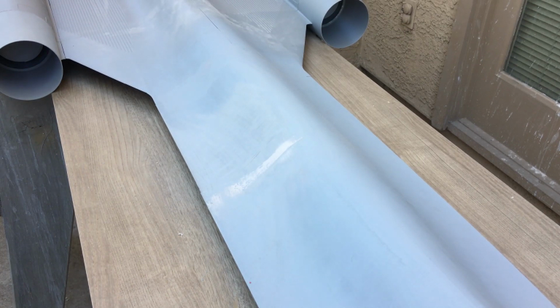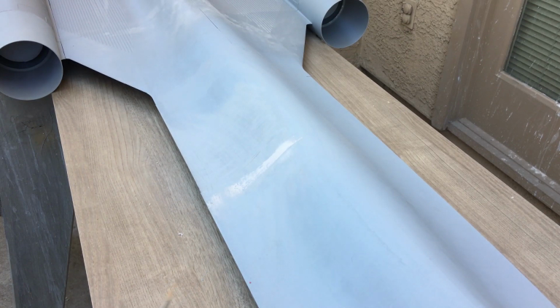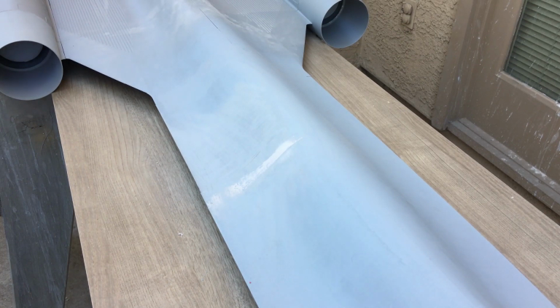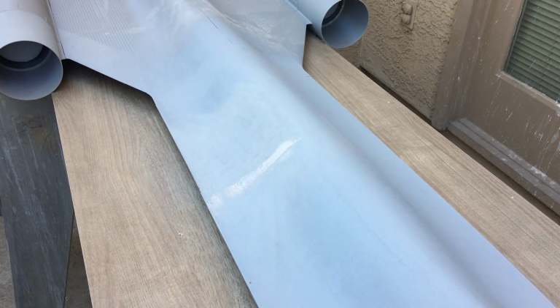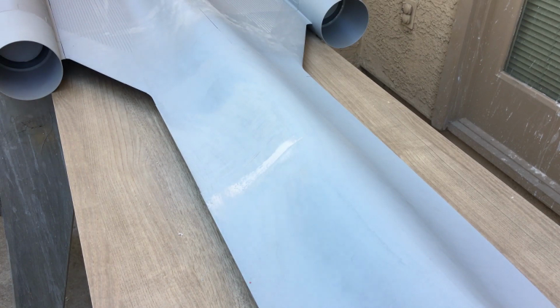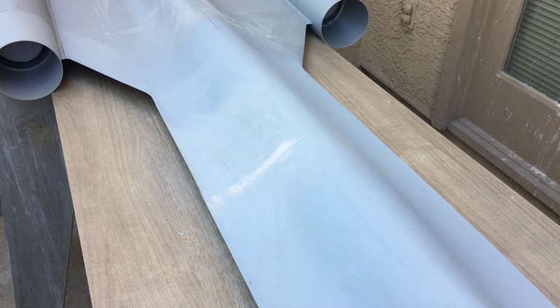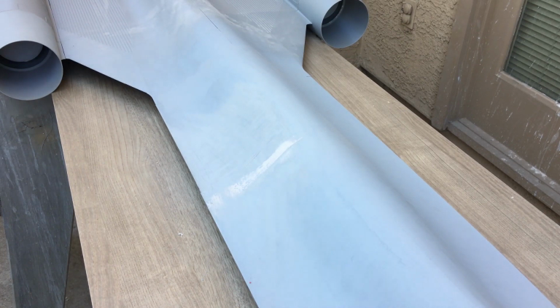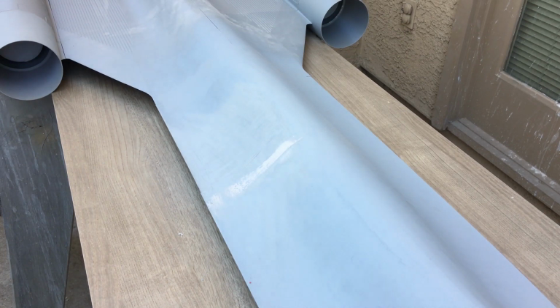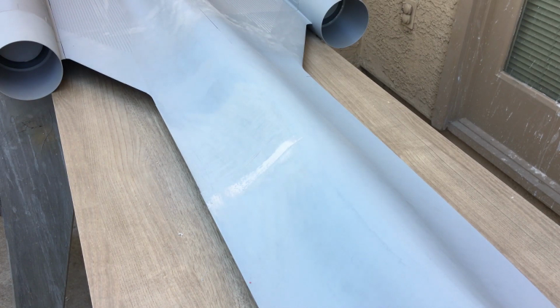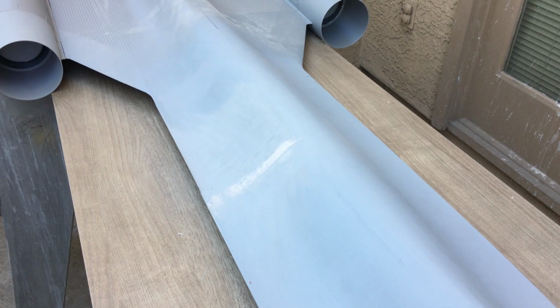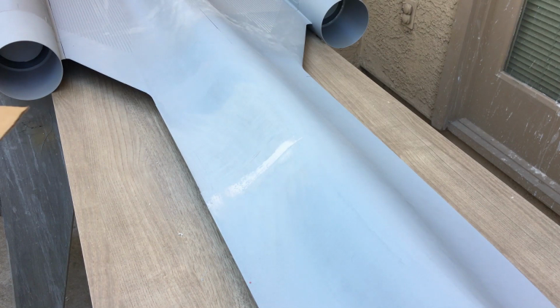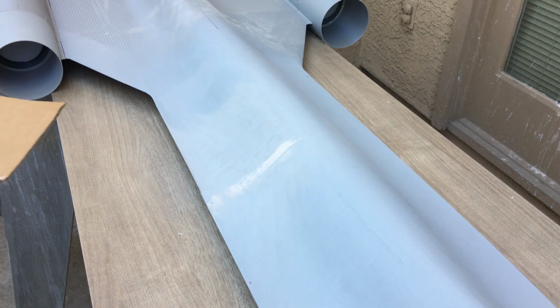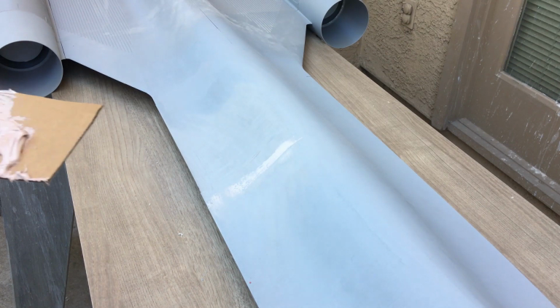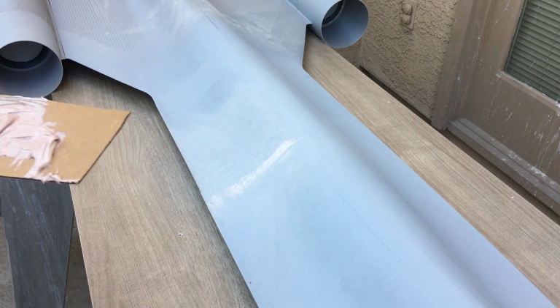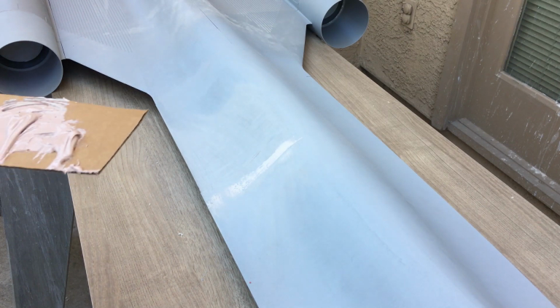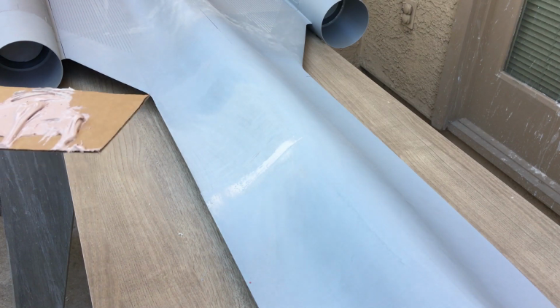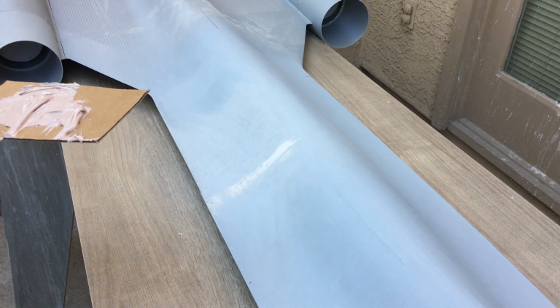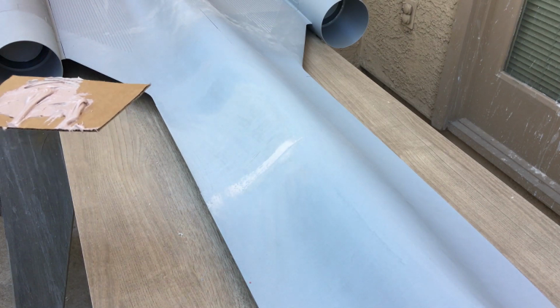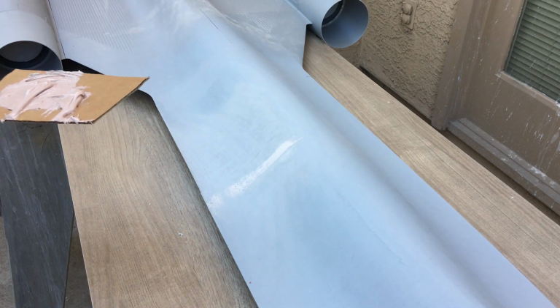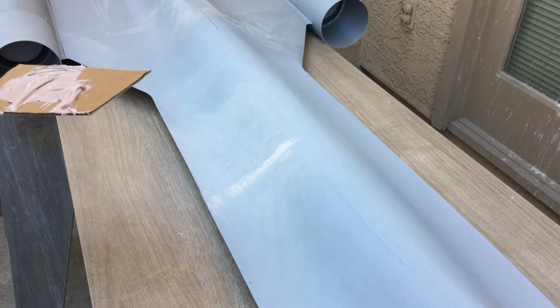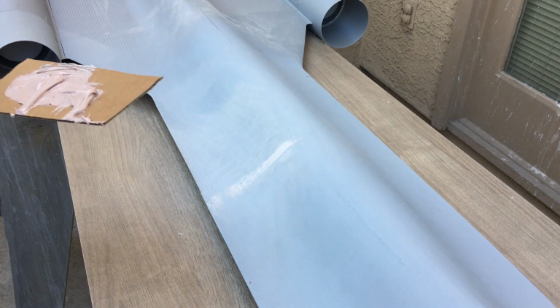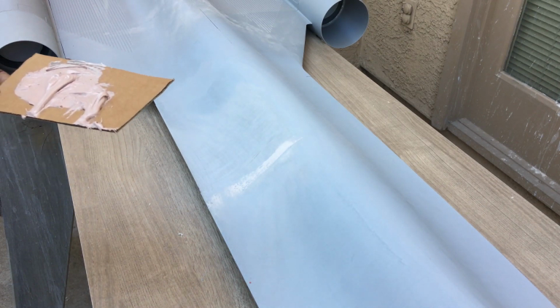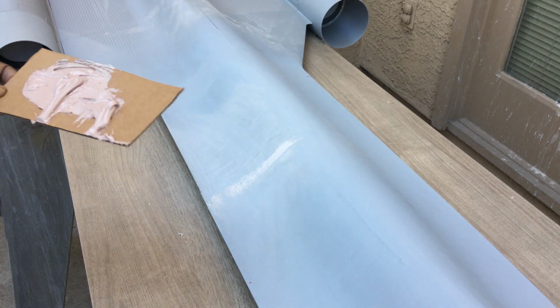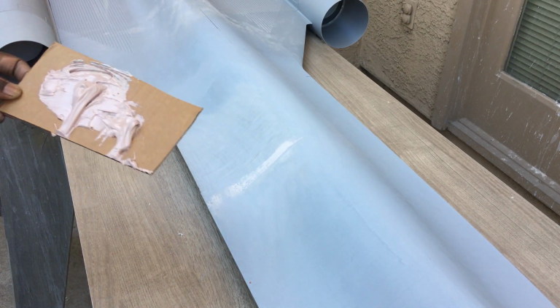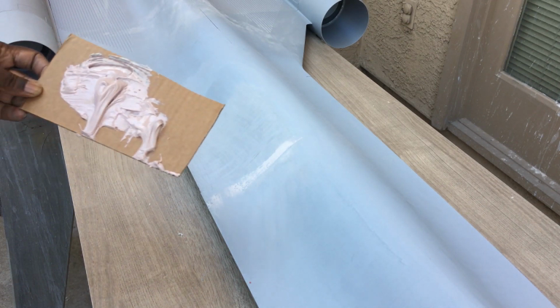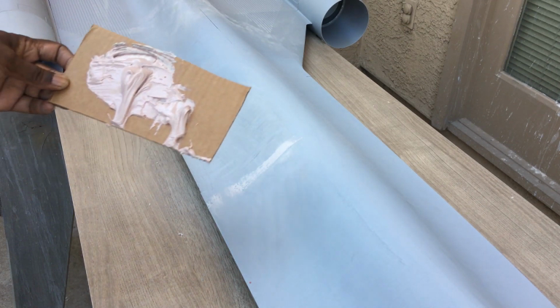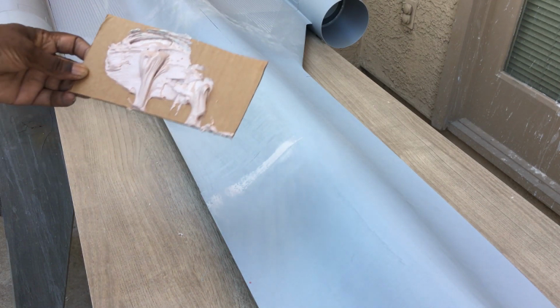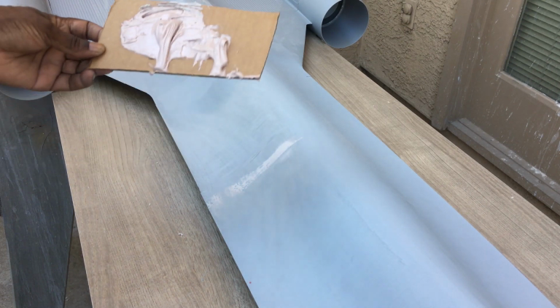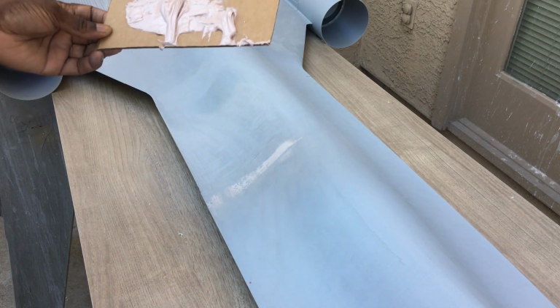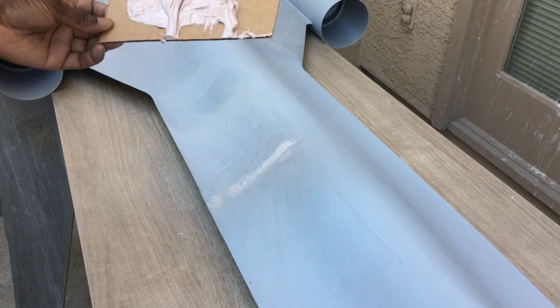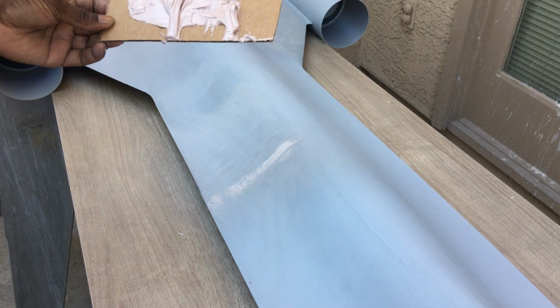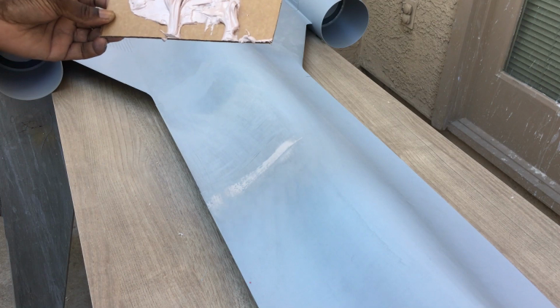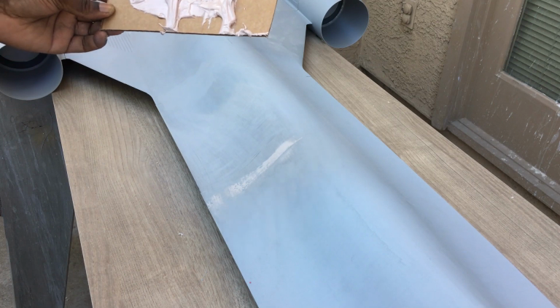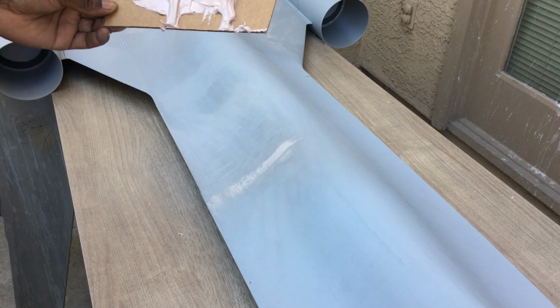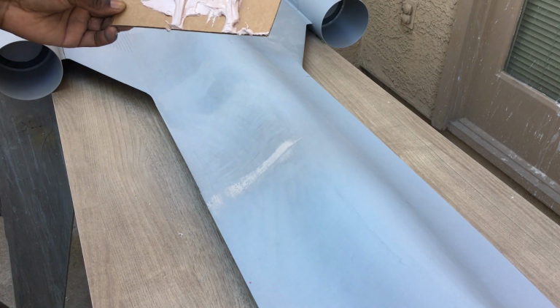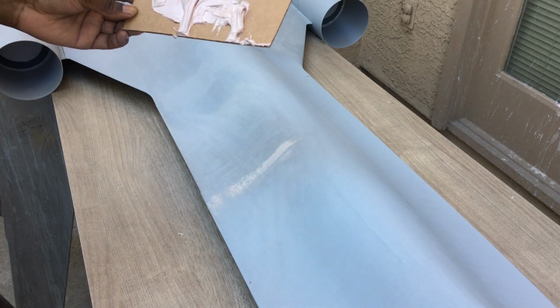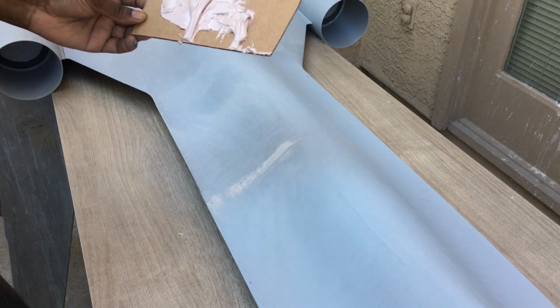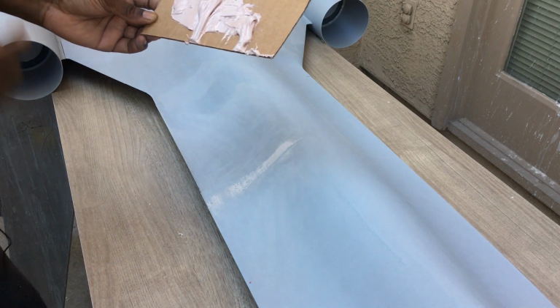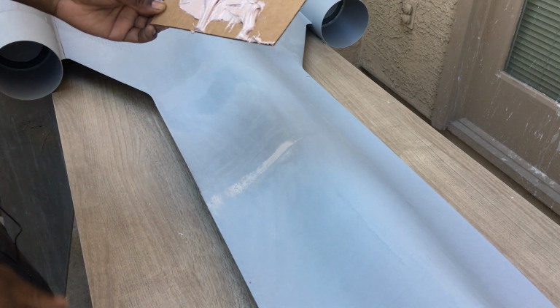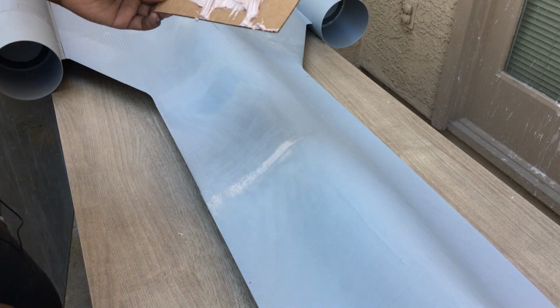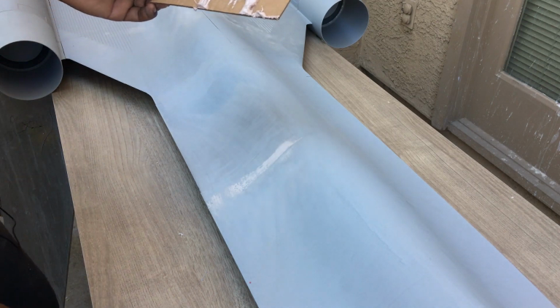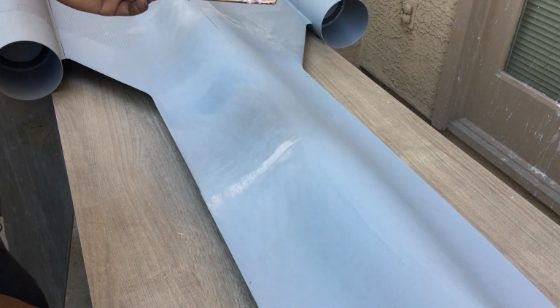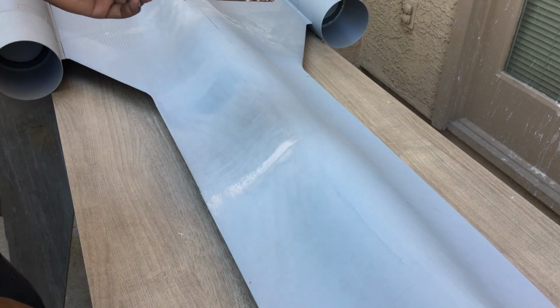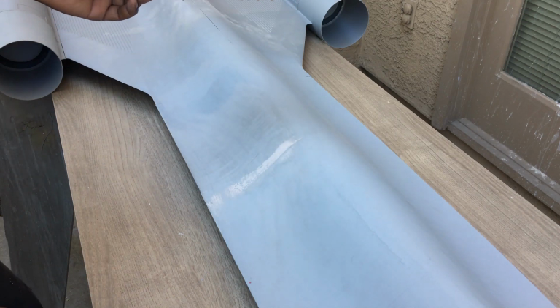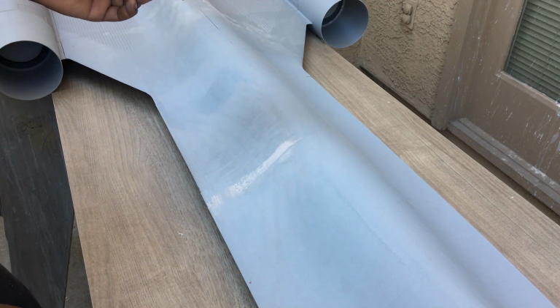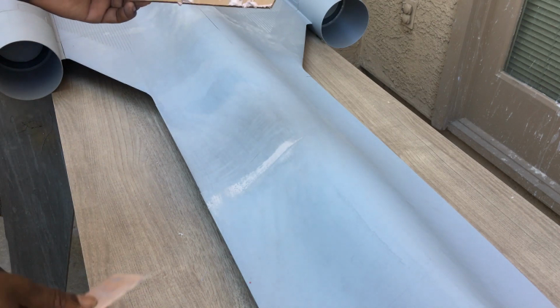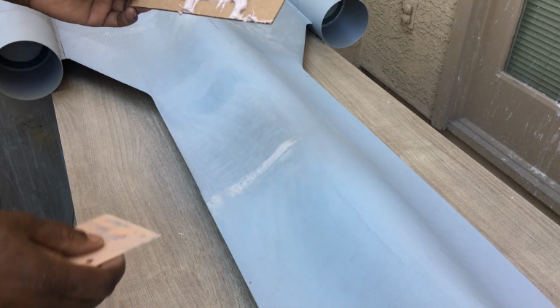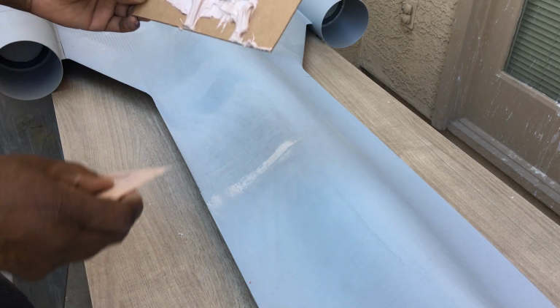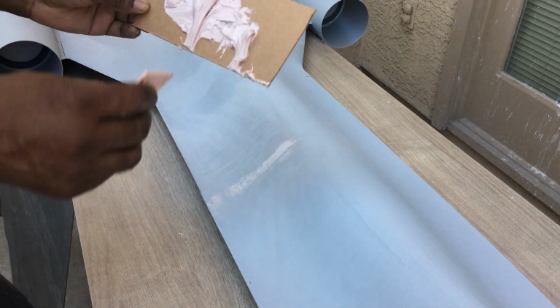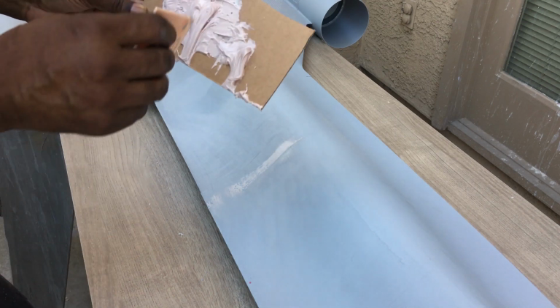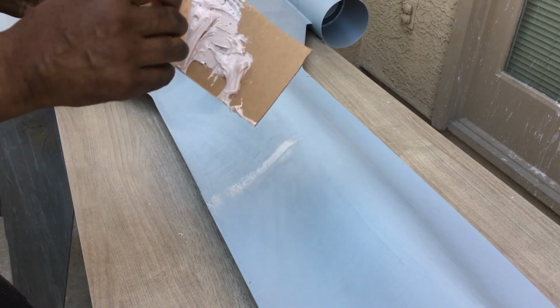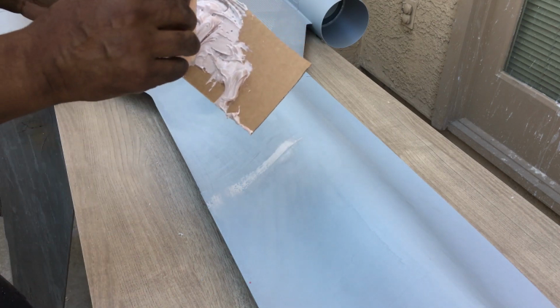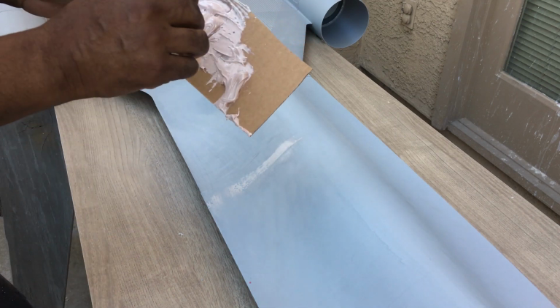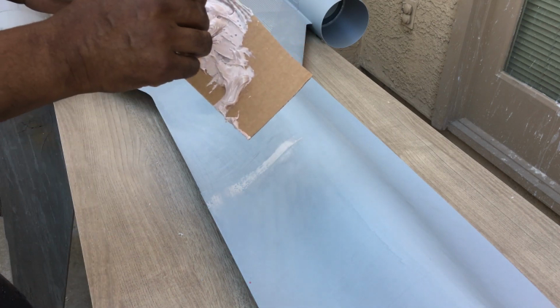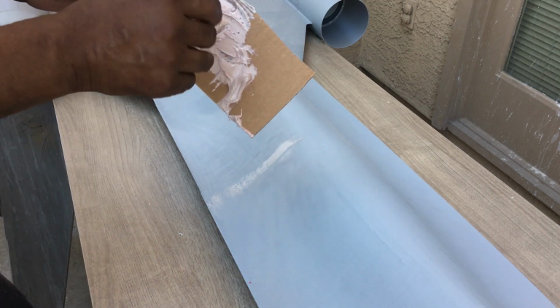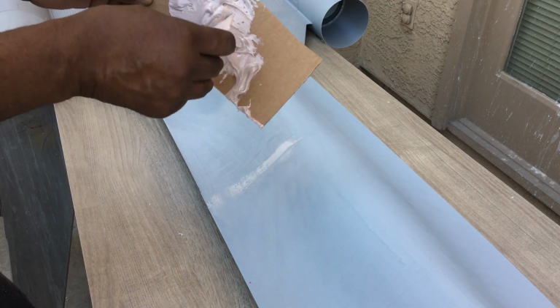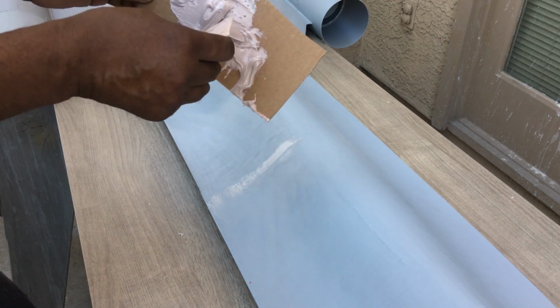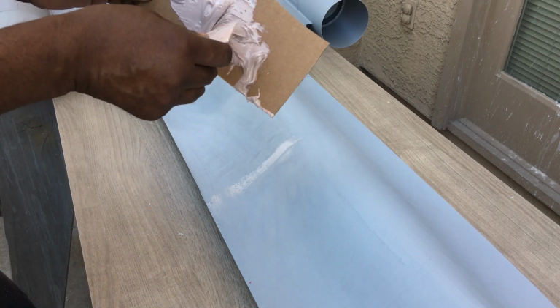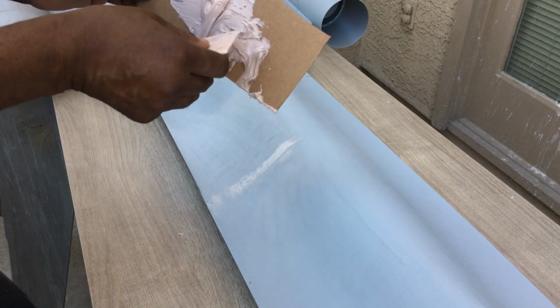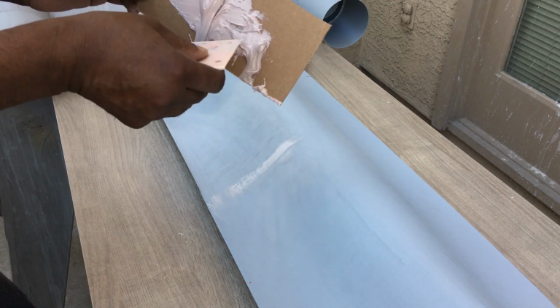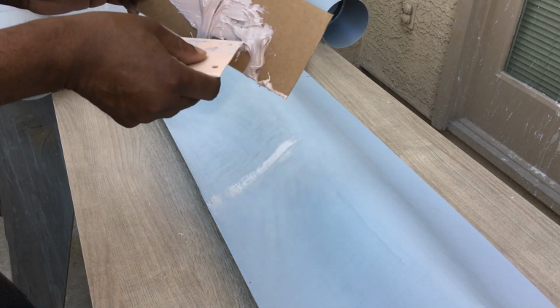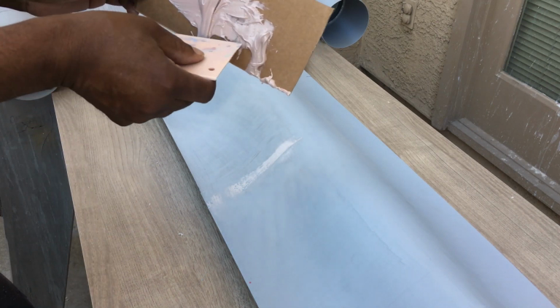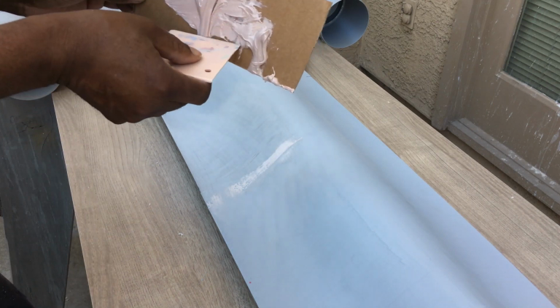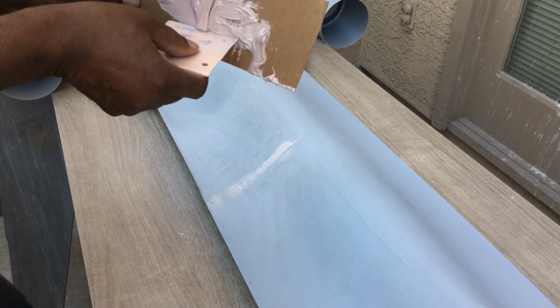Alrighty, here we have some Bondo mixed up and I'm just going to spread a small thin layer on here.